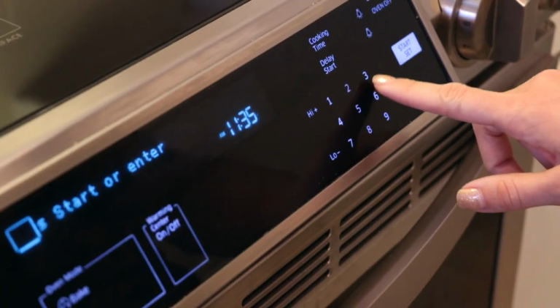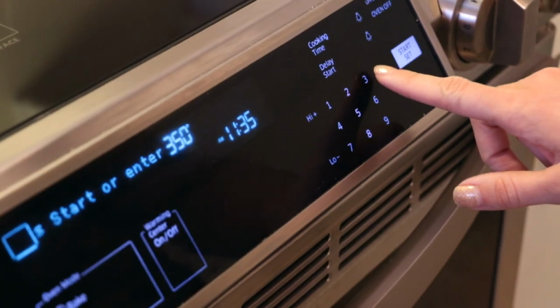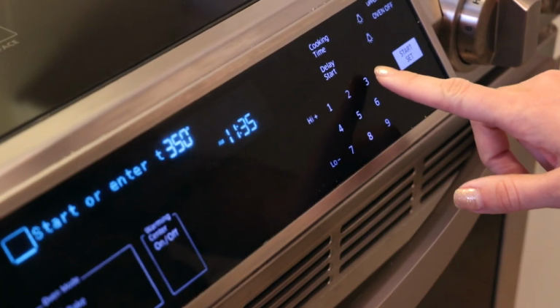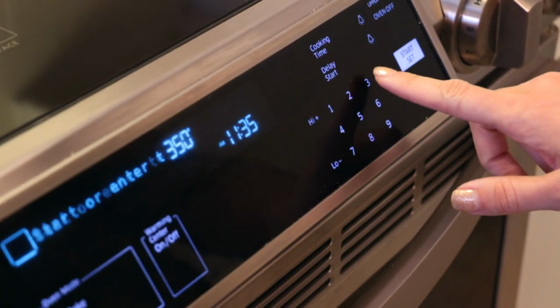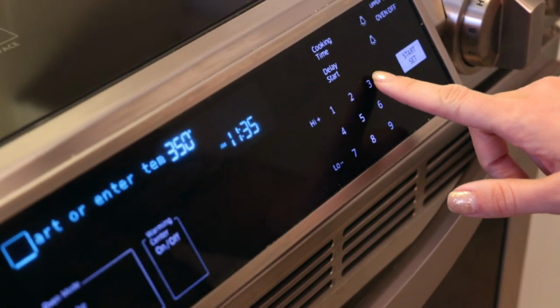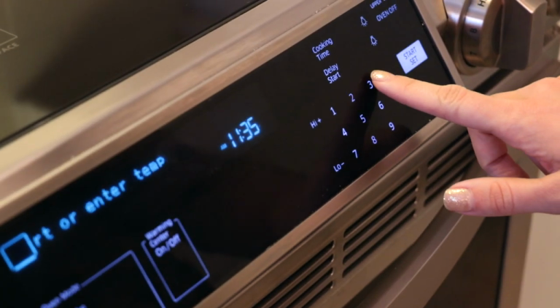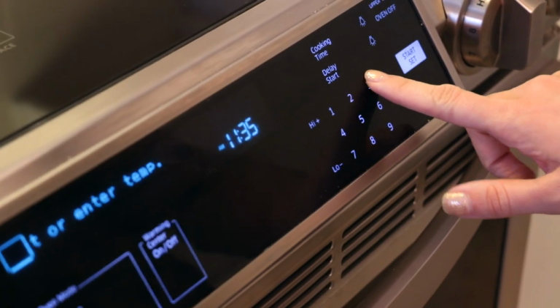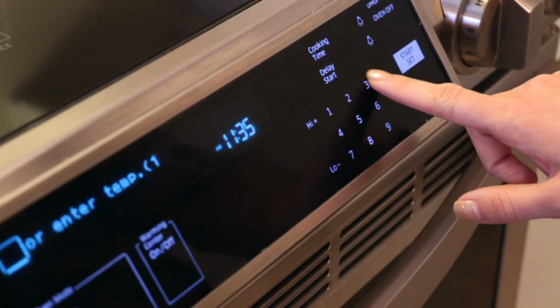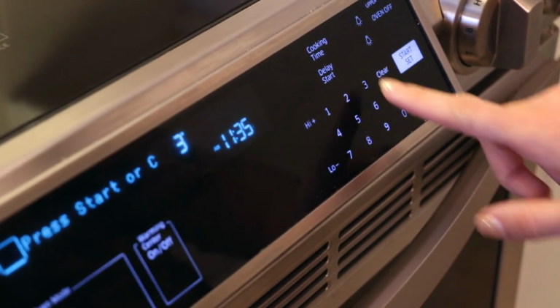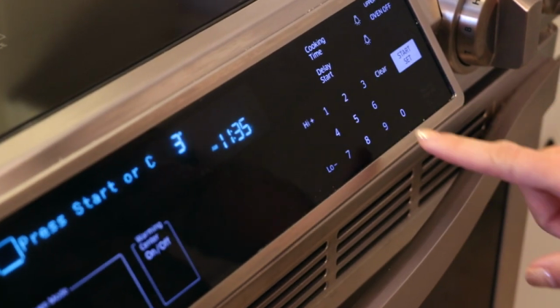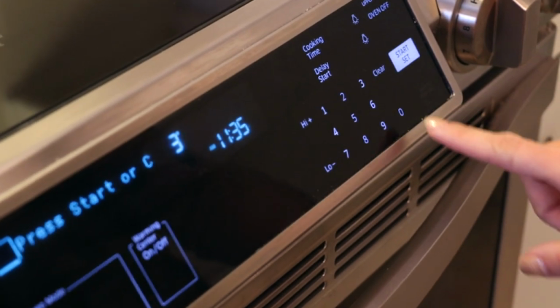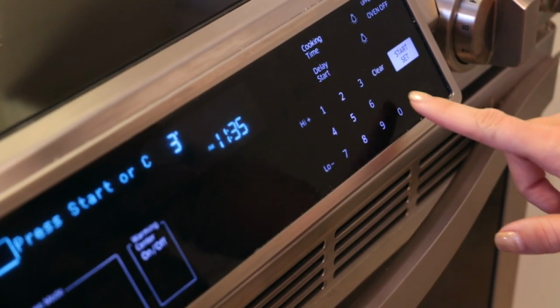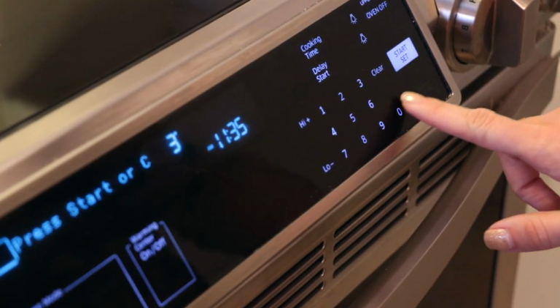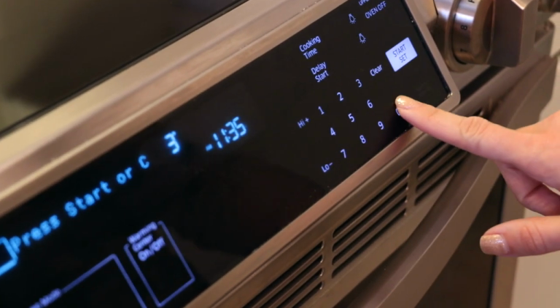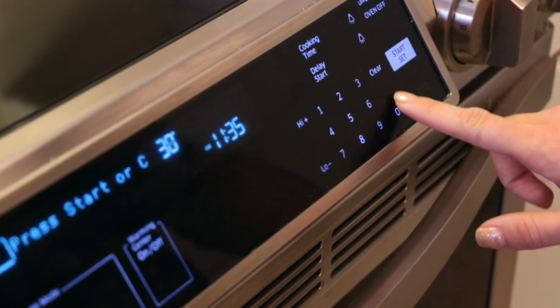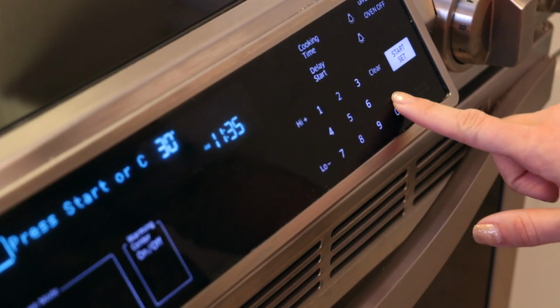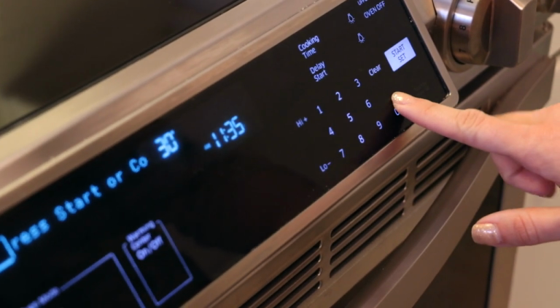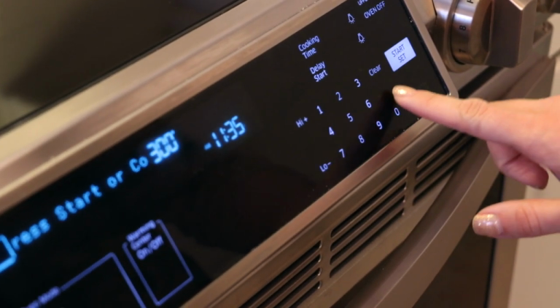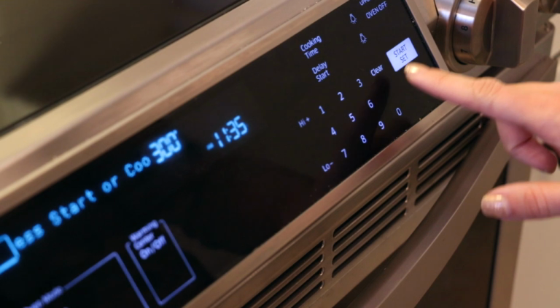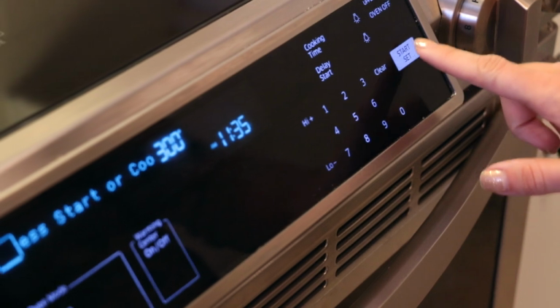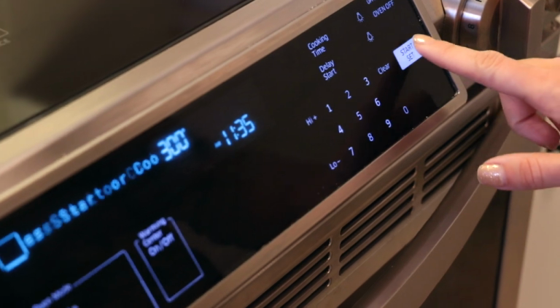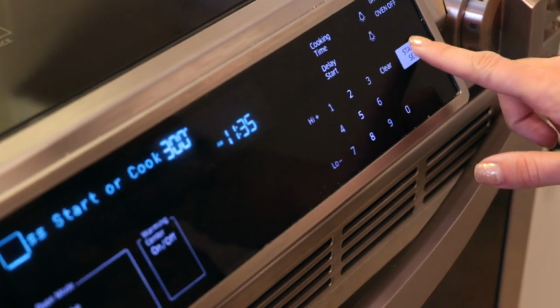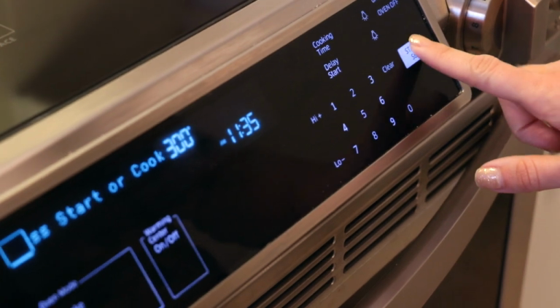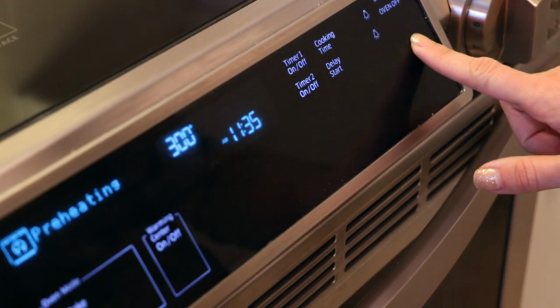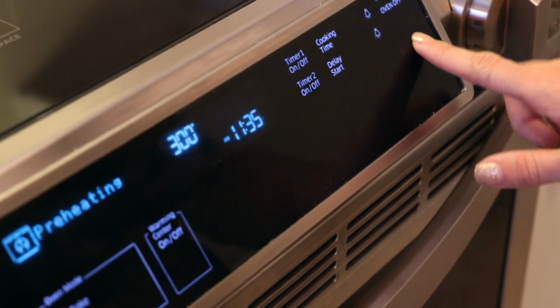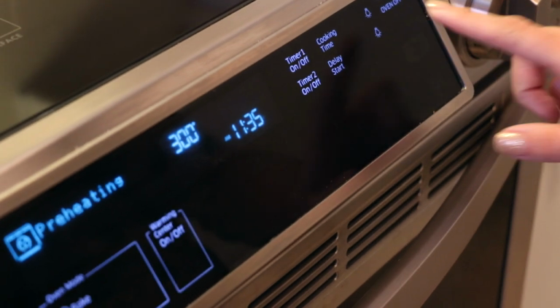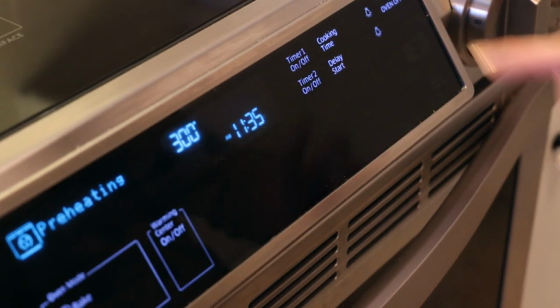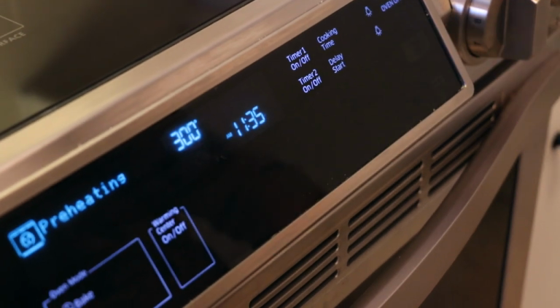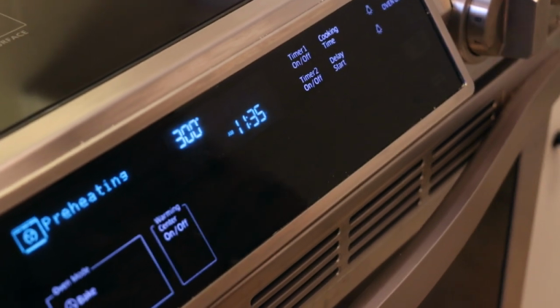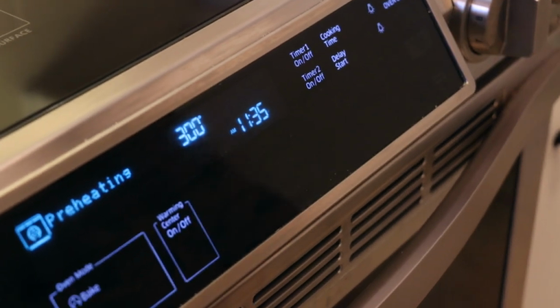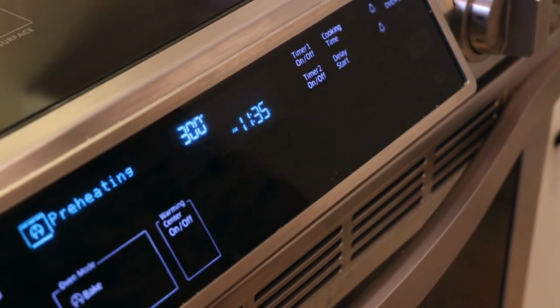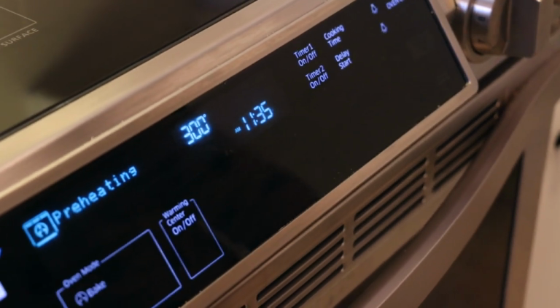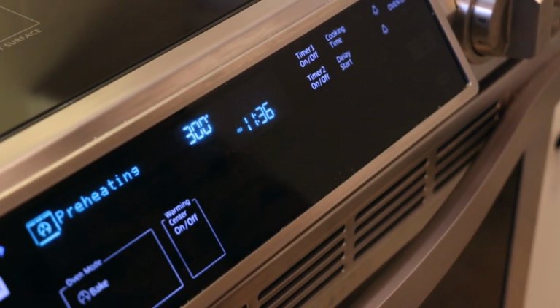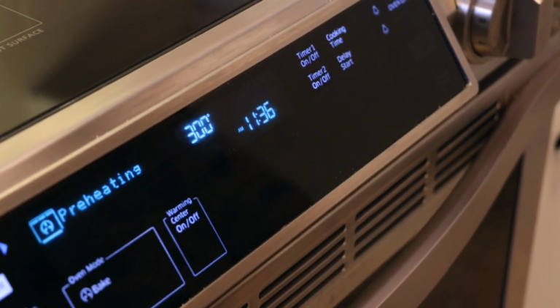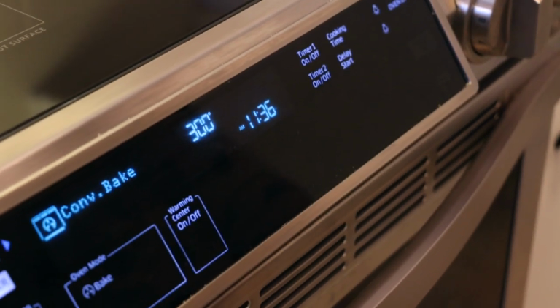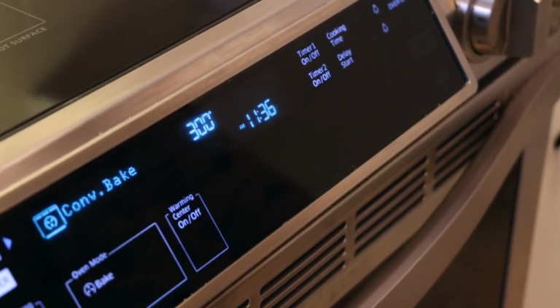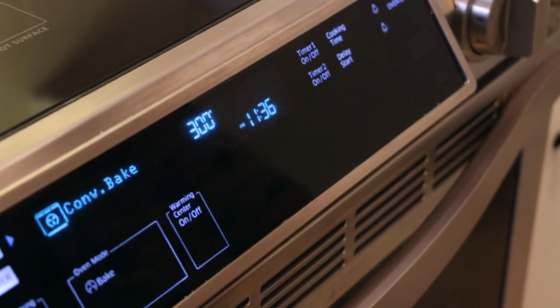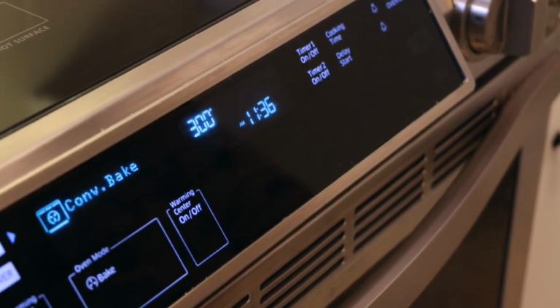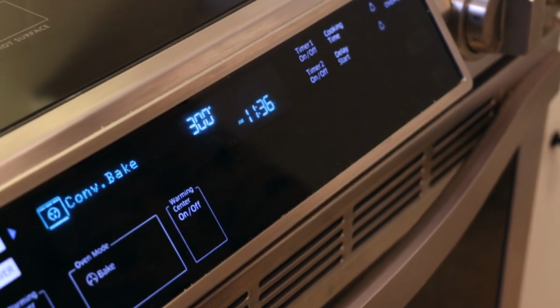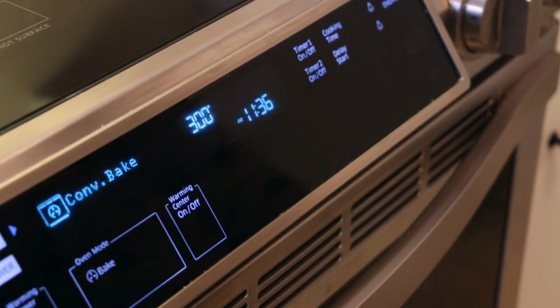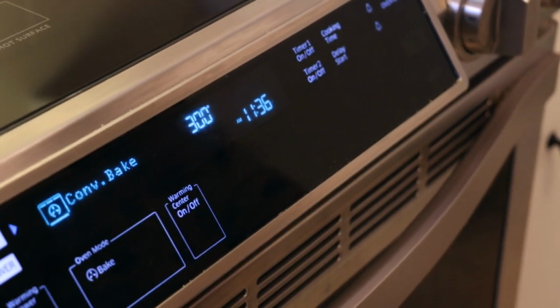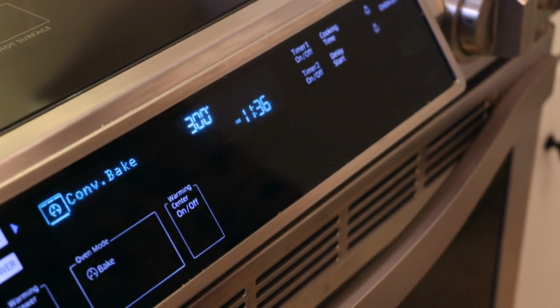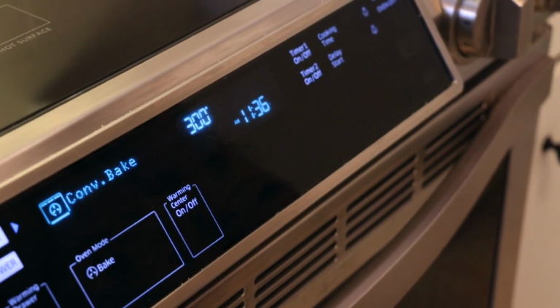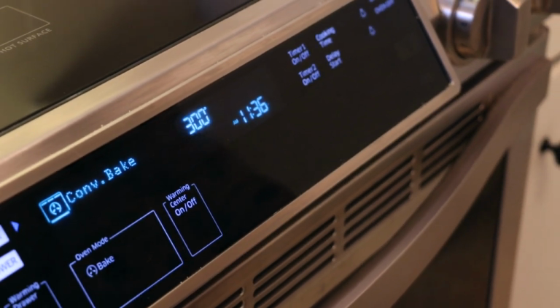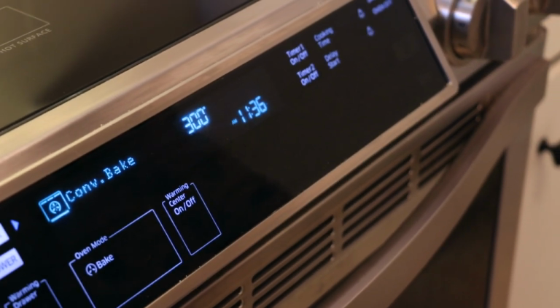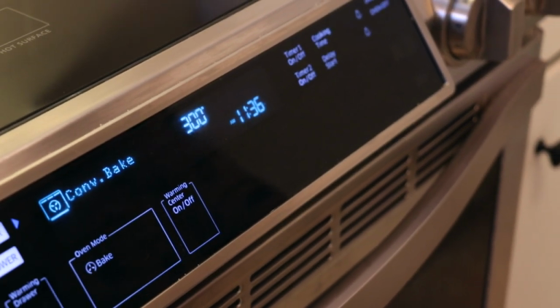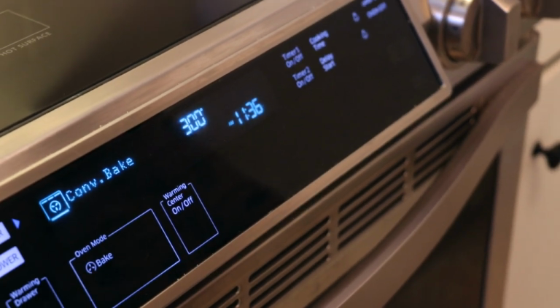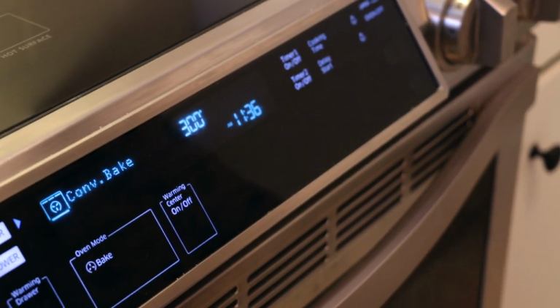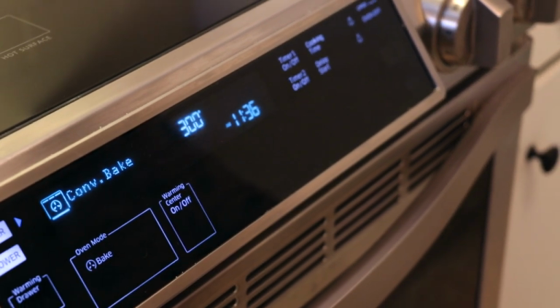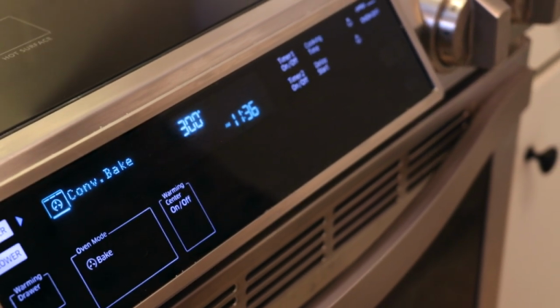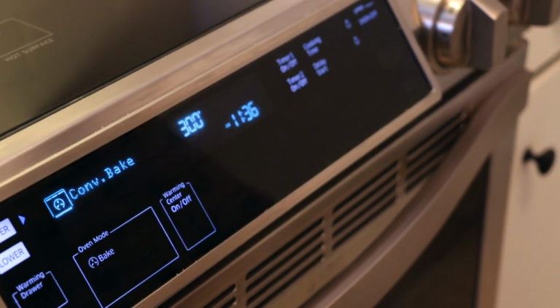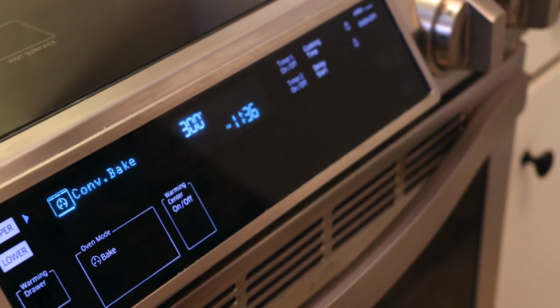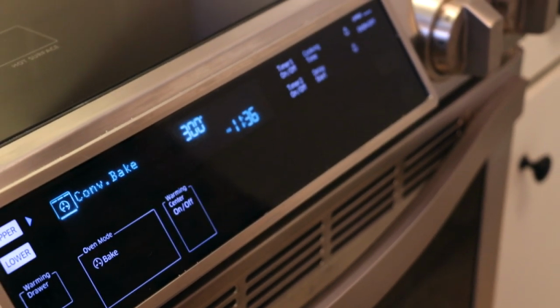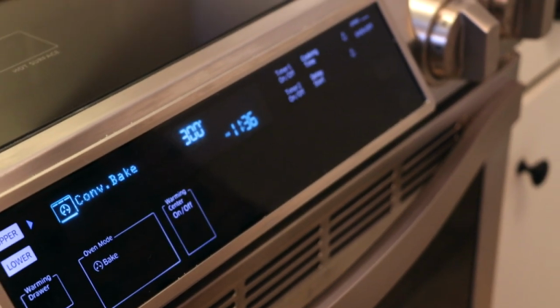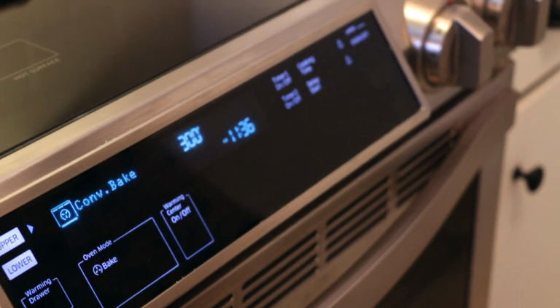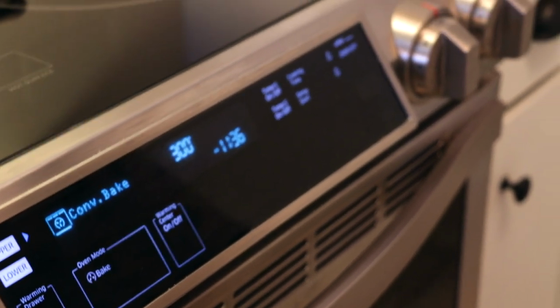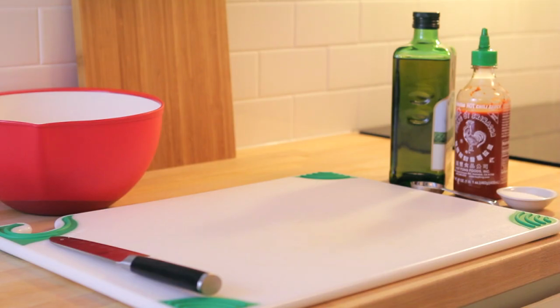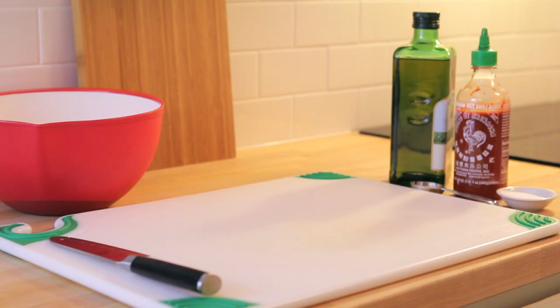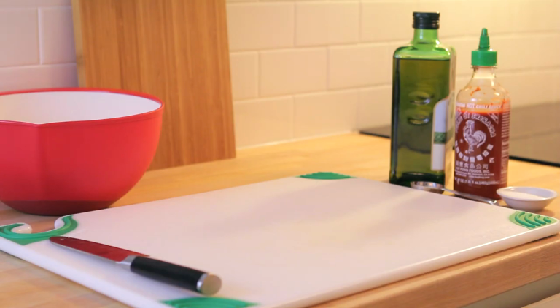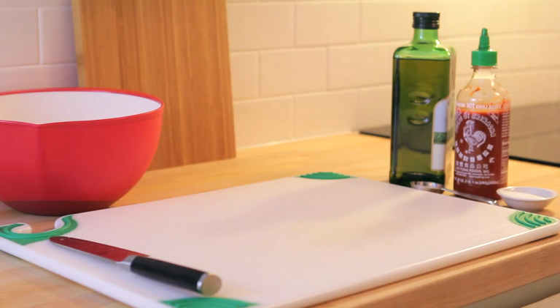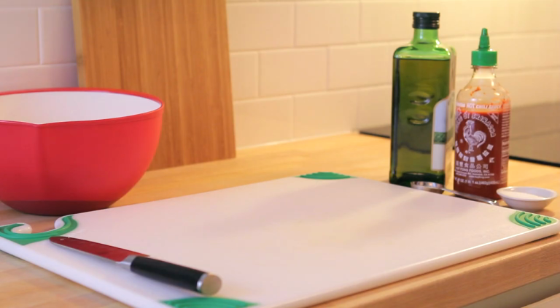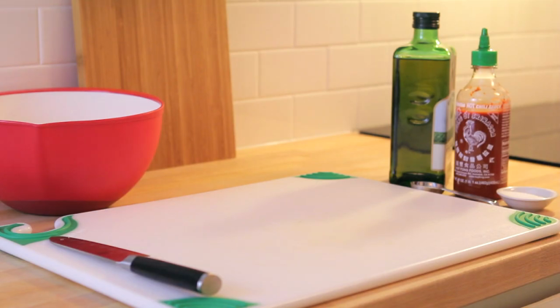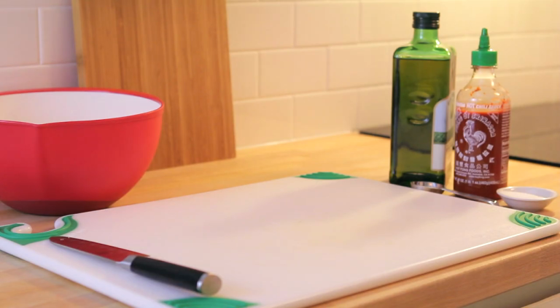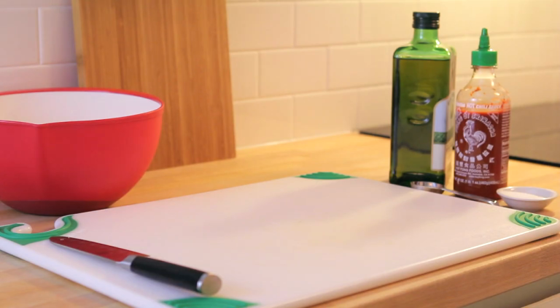Start by preheating your oven to 300 degrees. If you have a convection oven, use that mode — it will cut the cooking time in half.